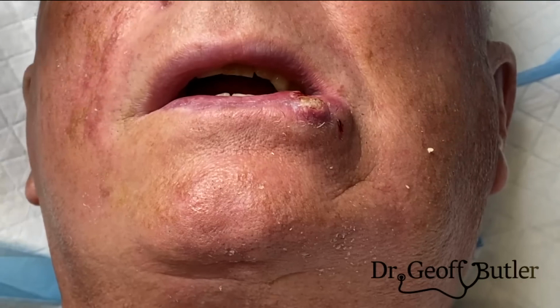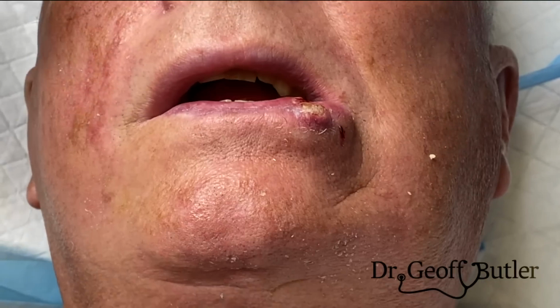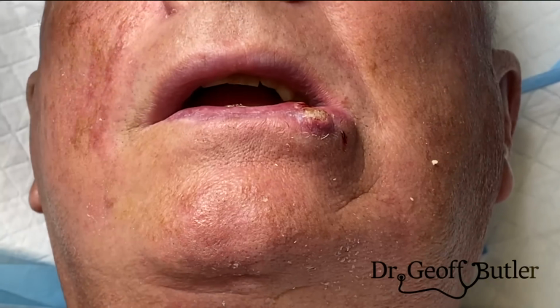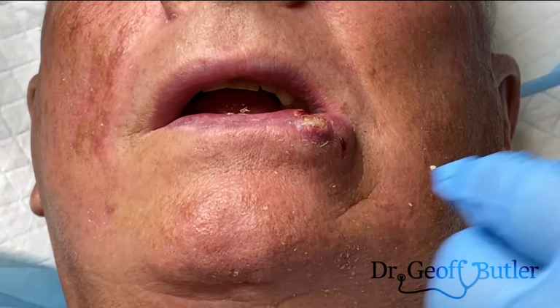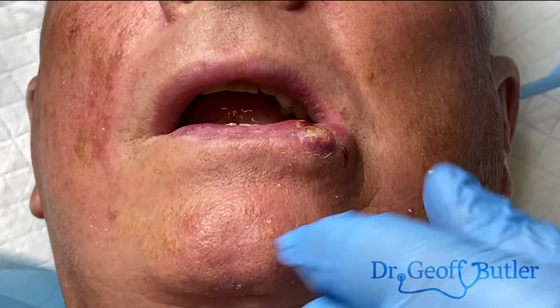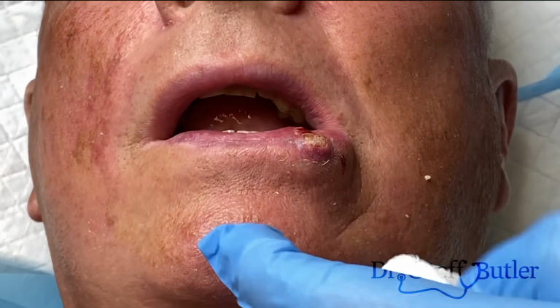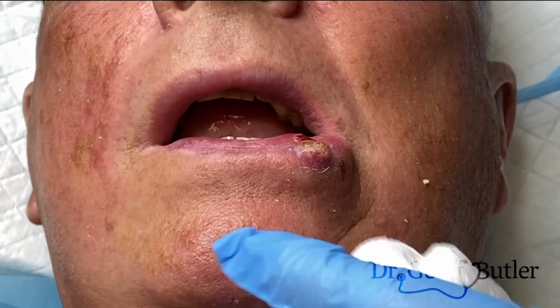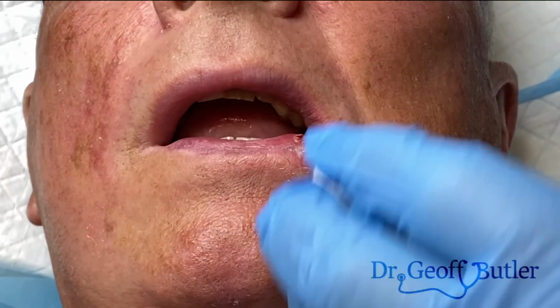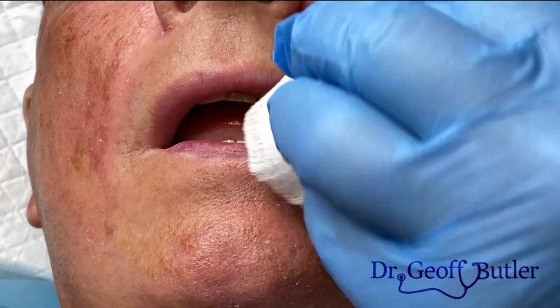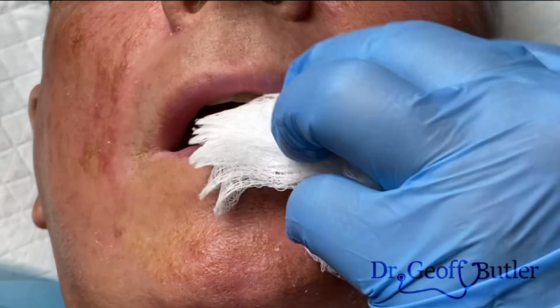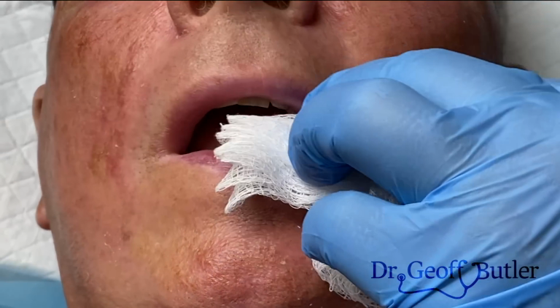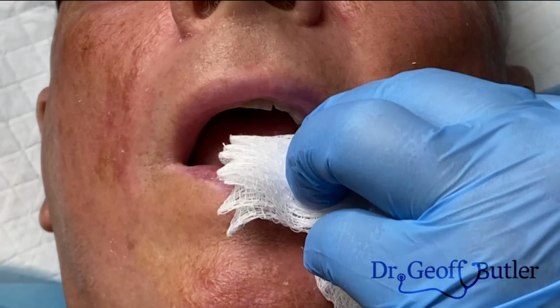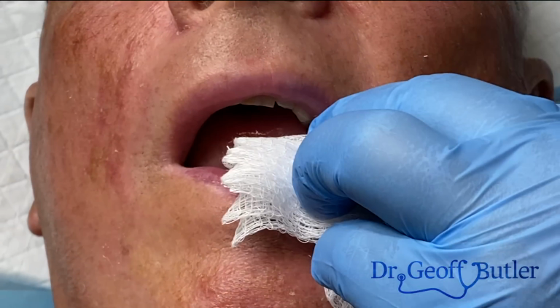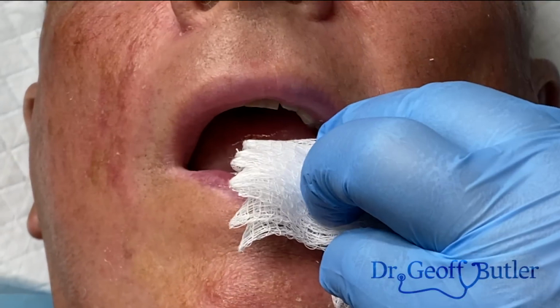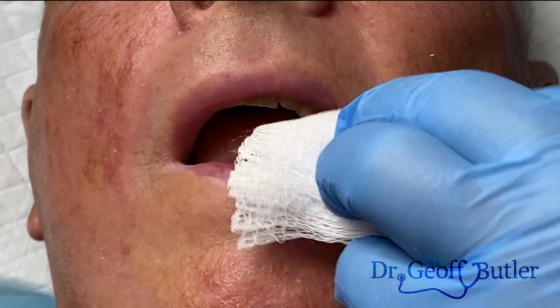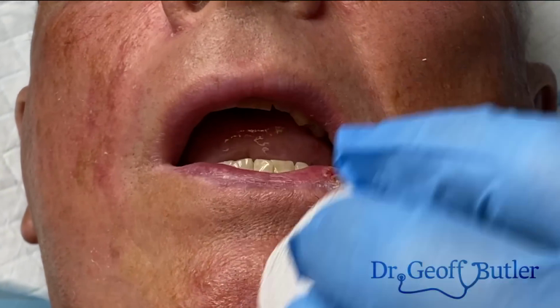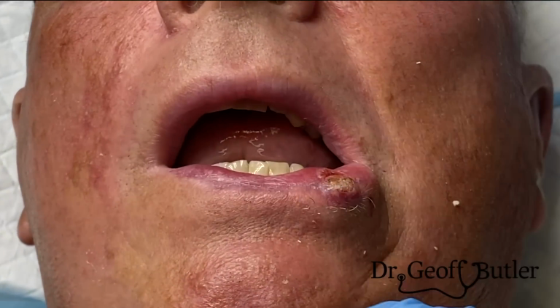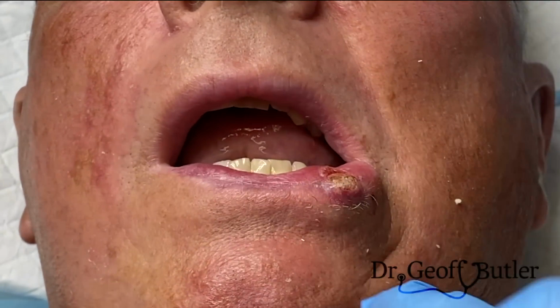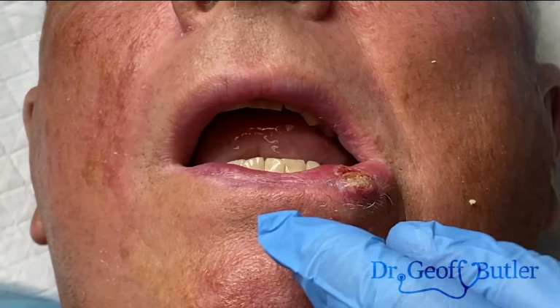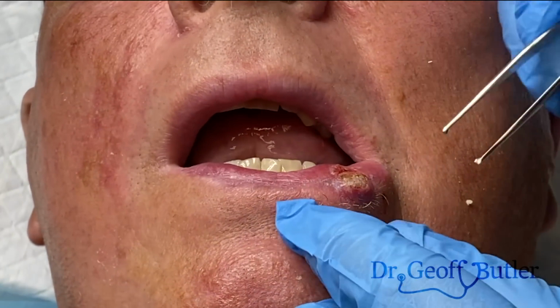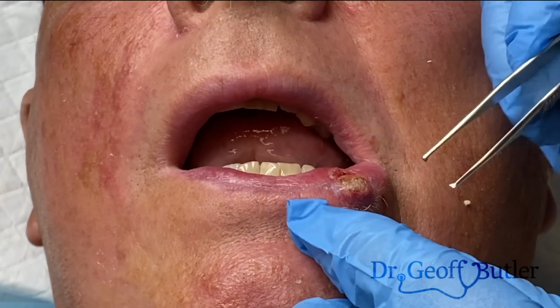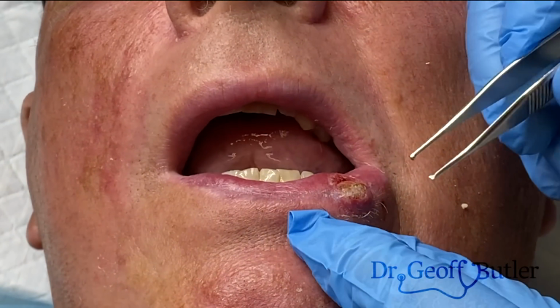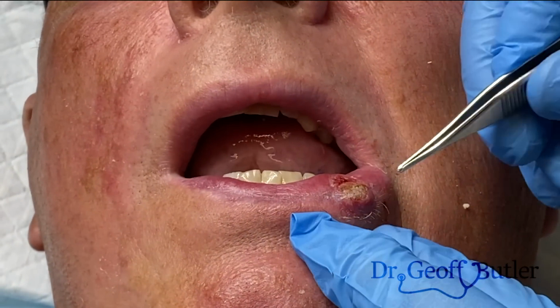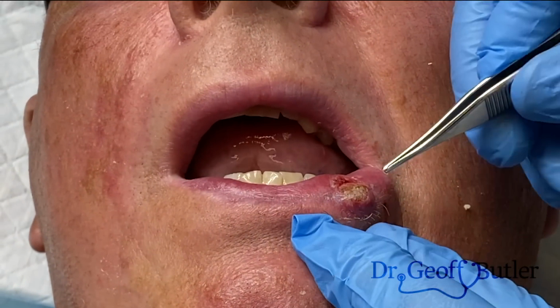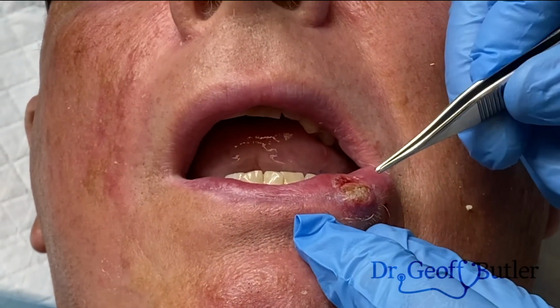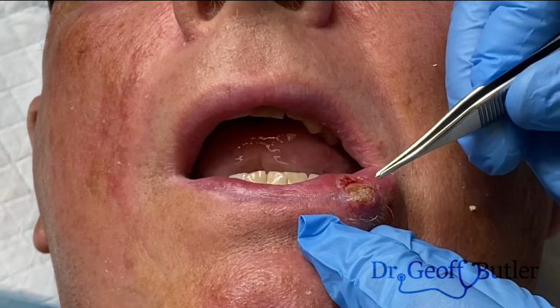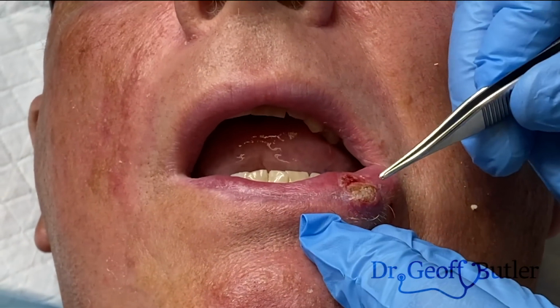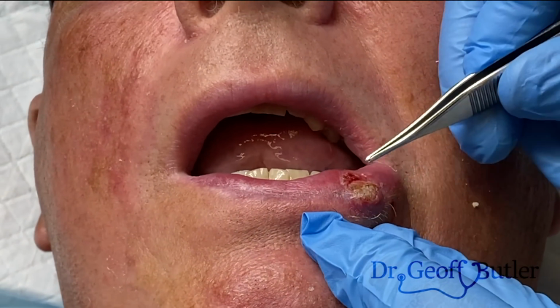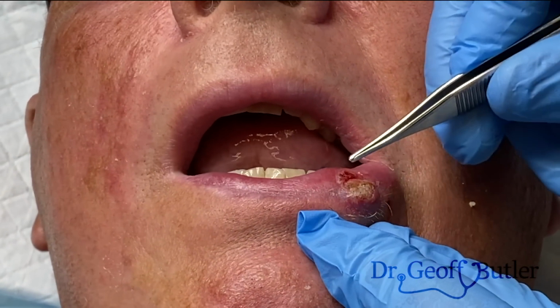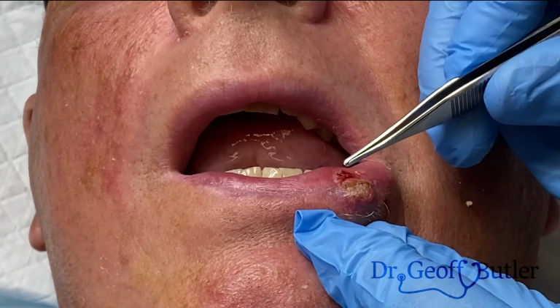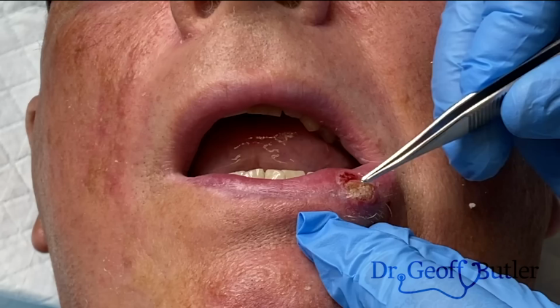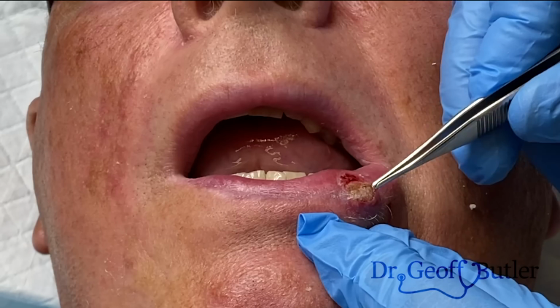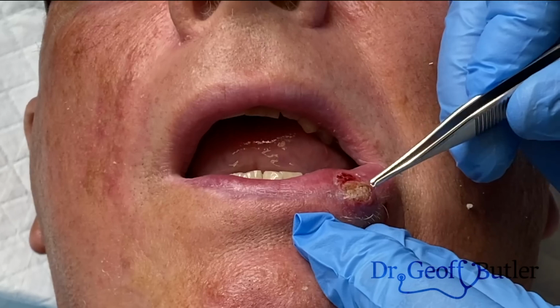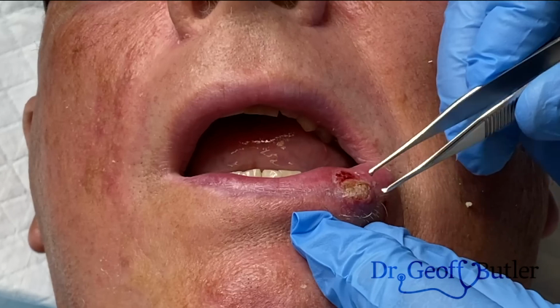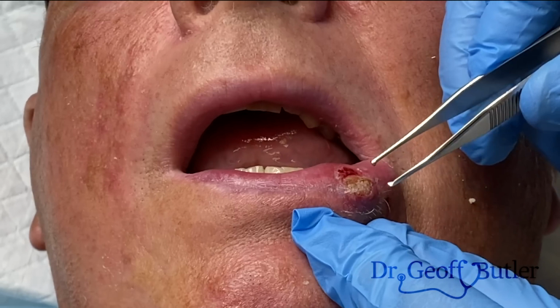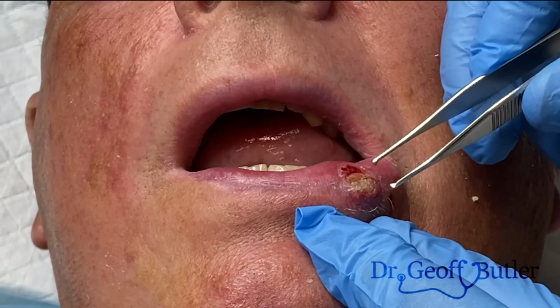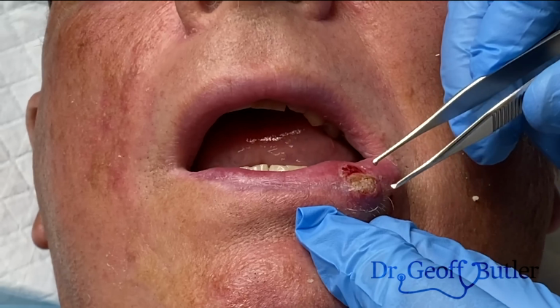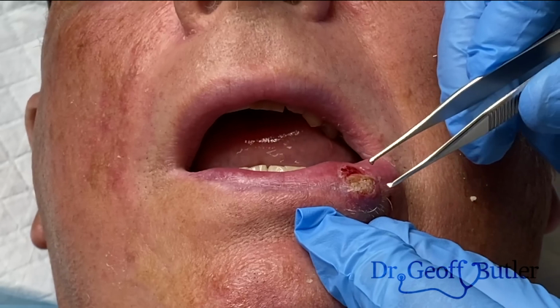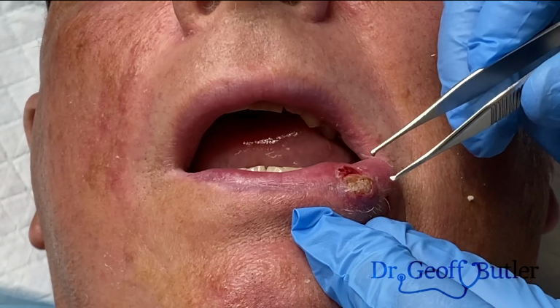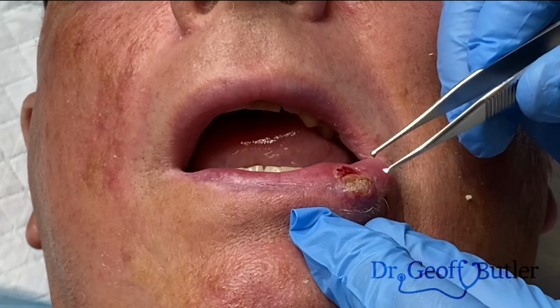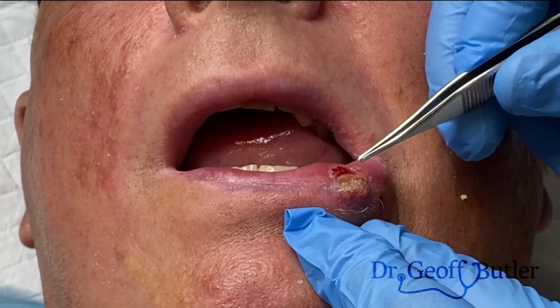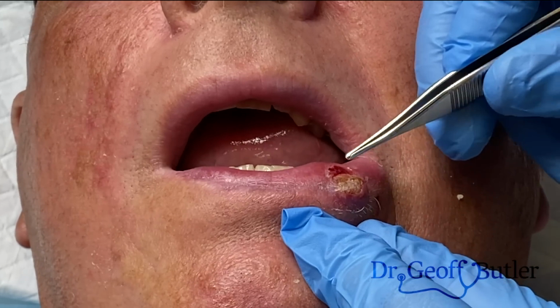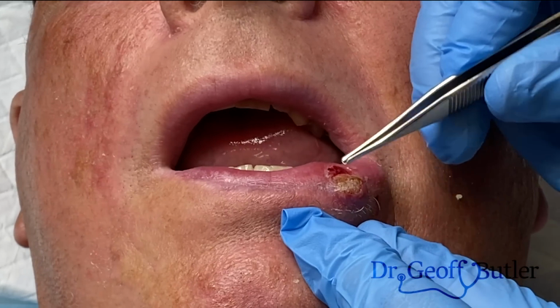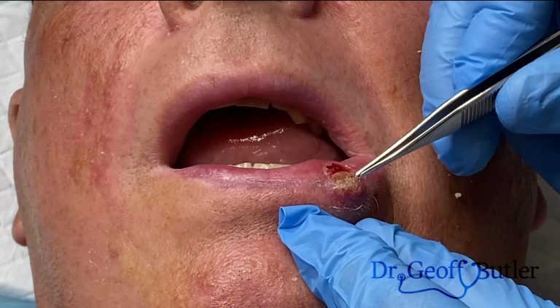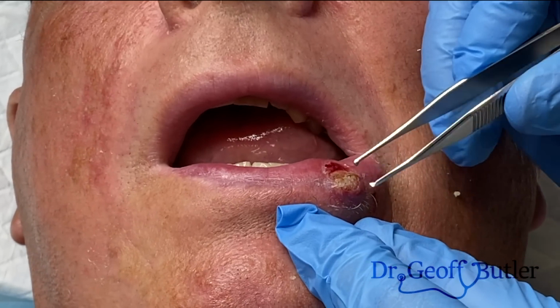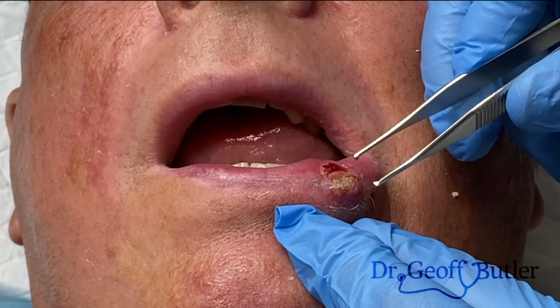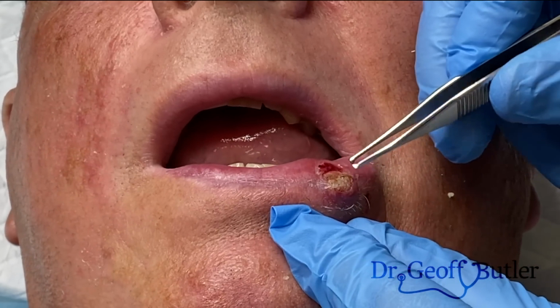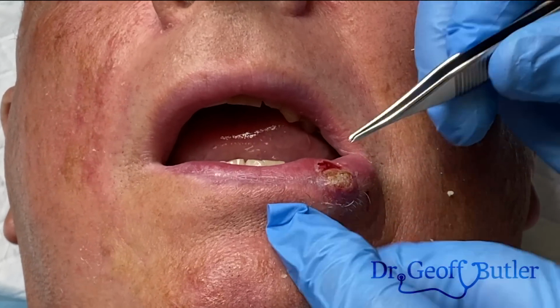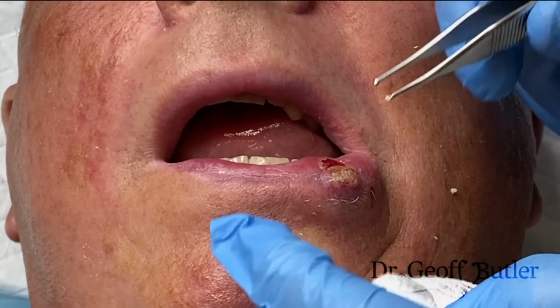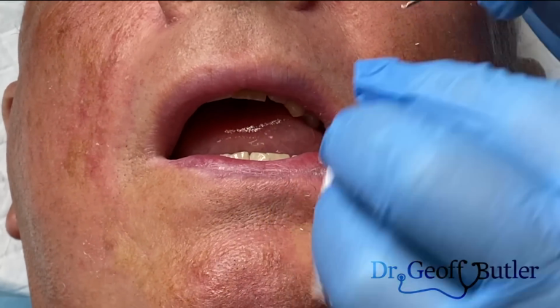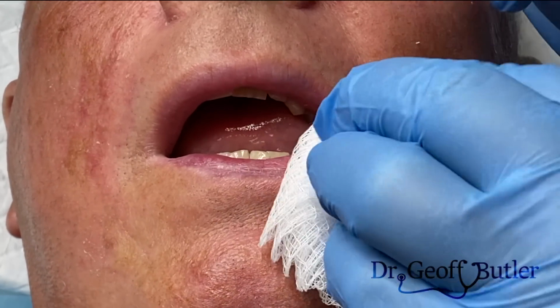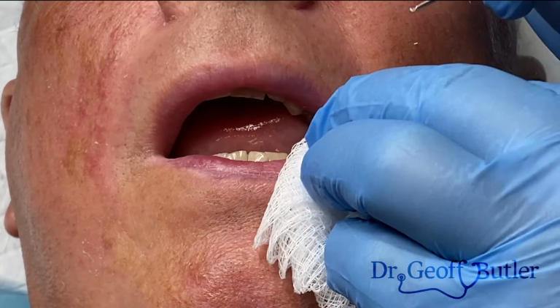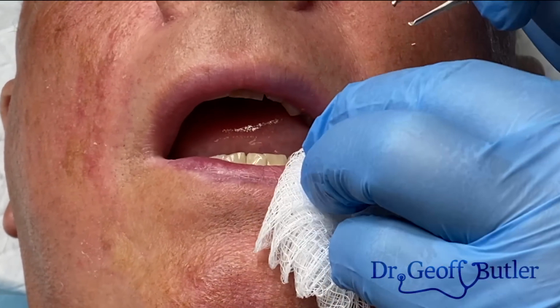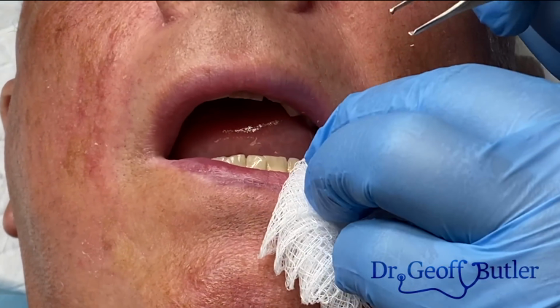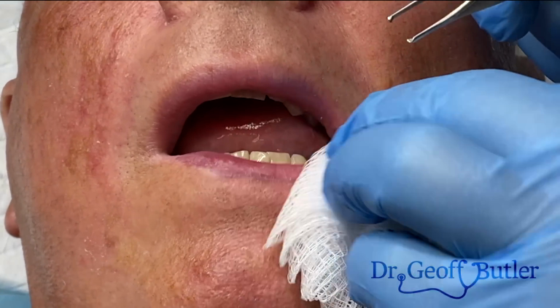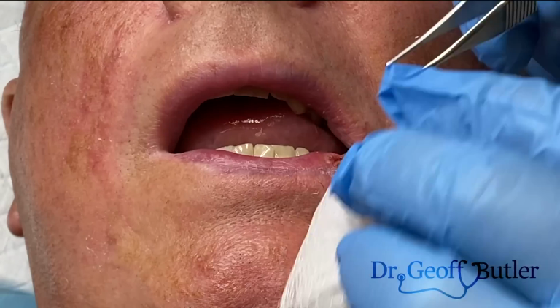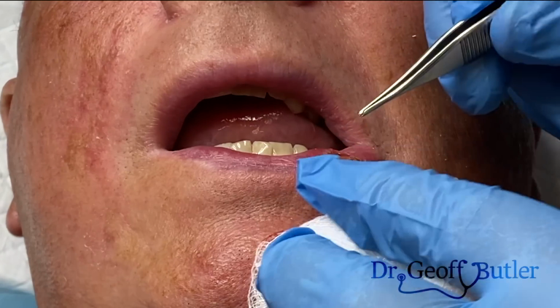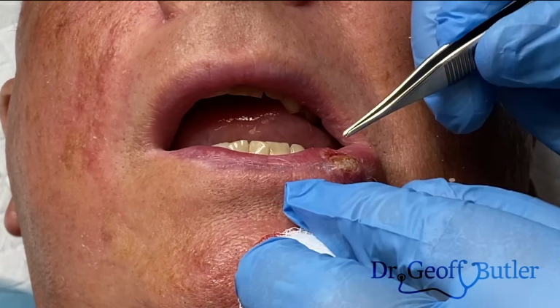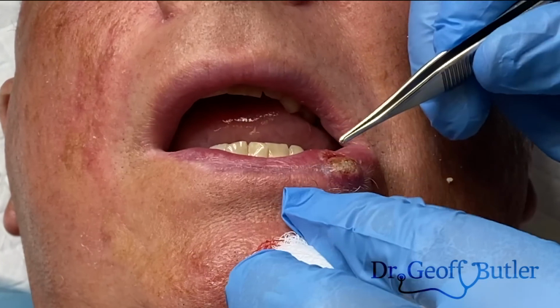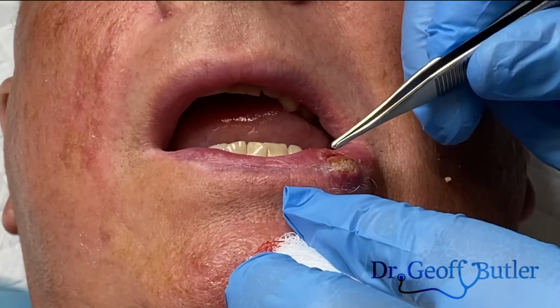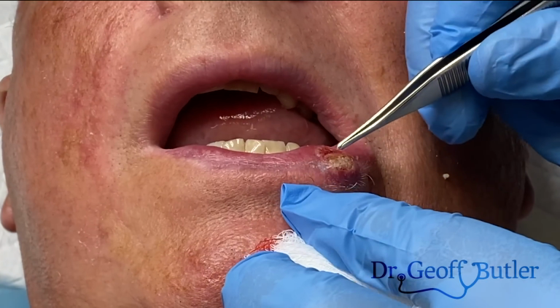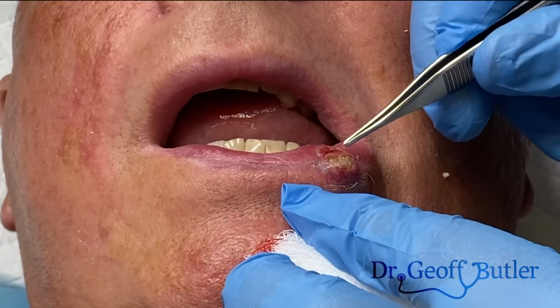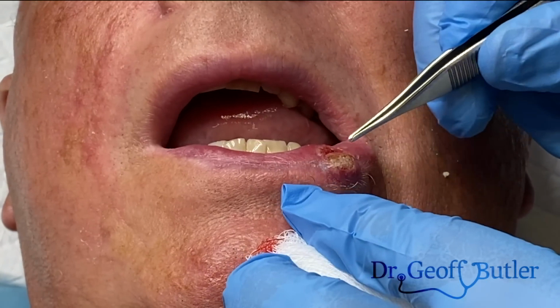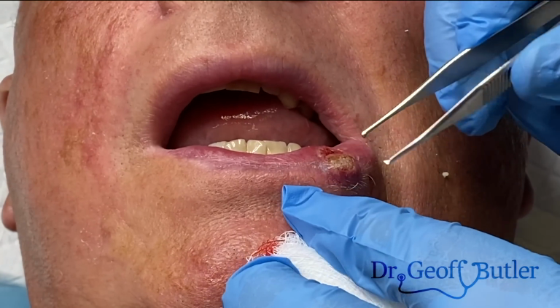This patient is coming in for evaluation of a lesion that's been there now for a number of weeks on his lip. You can see it's eroding, ulcerated through here.